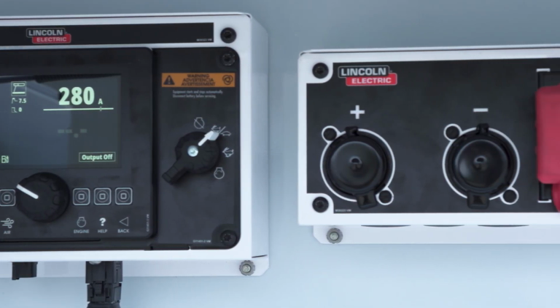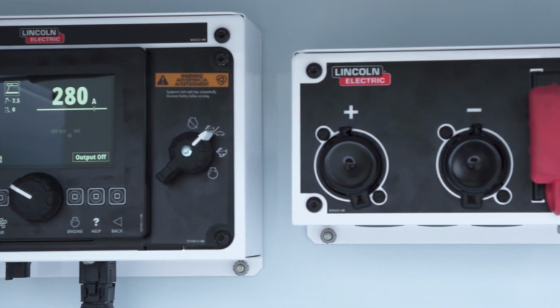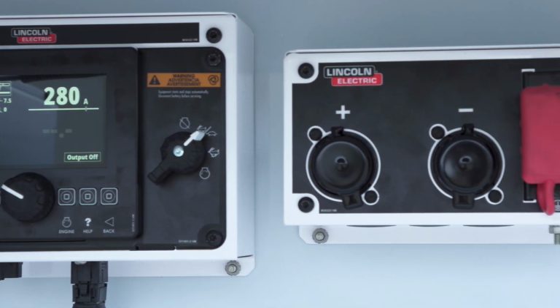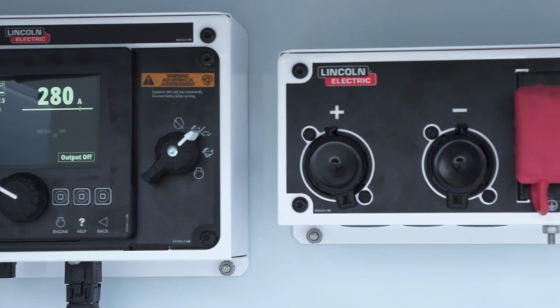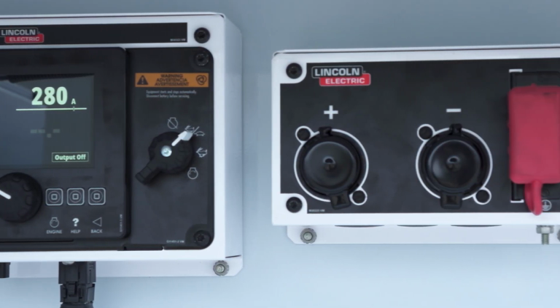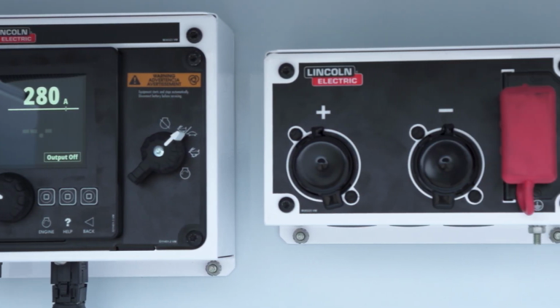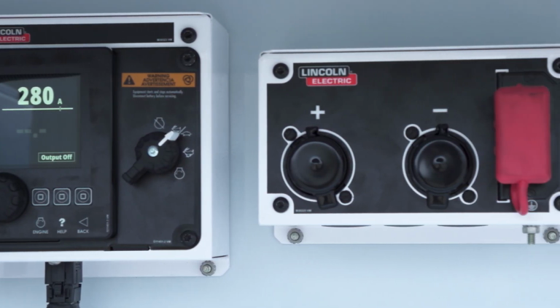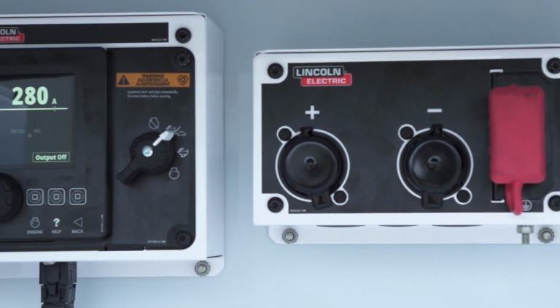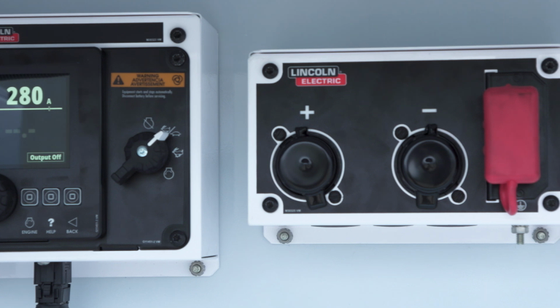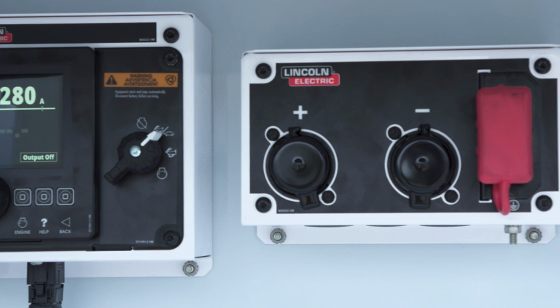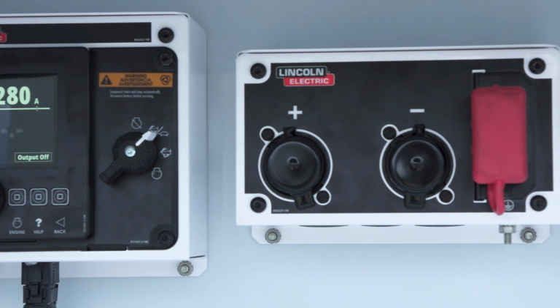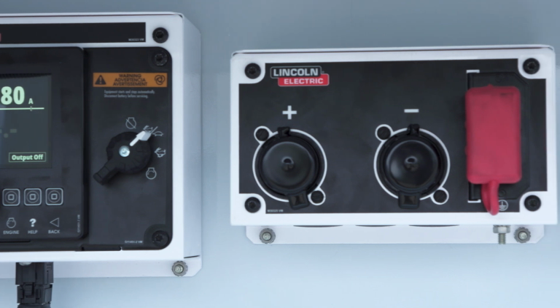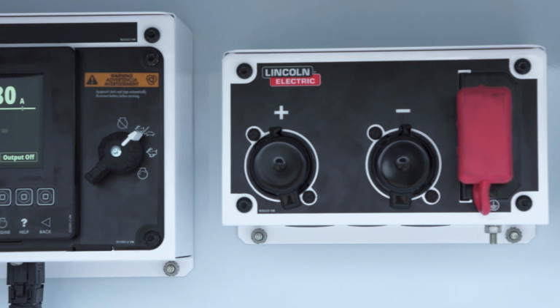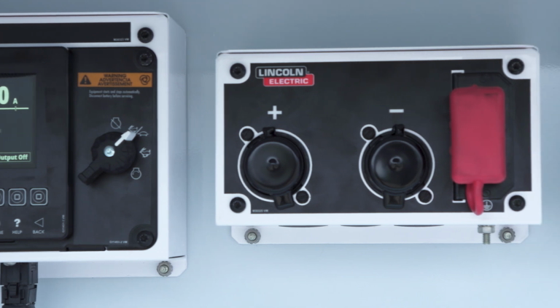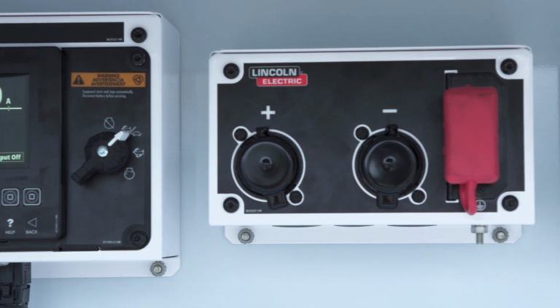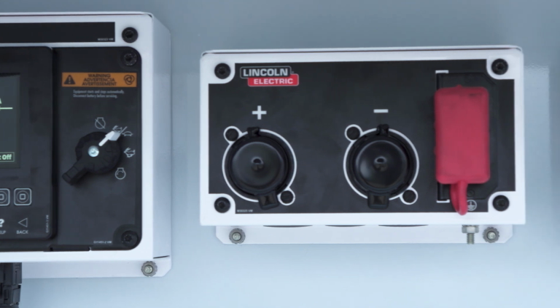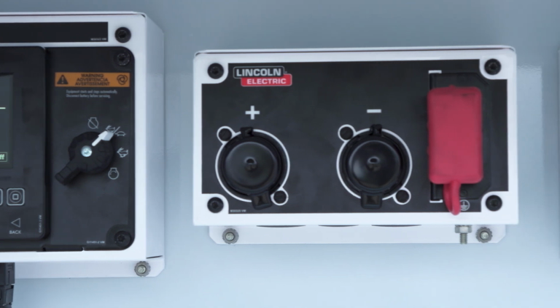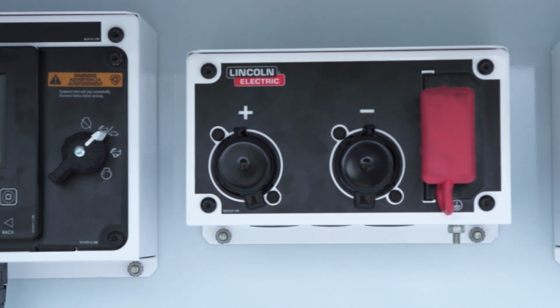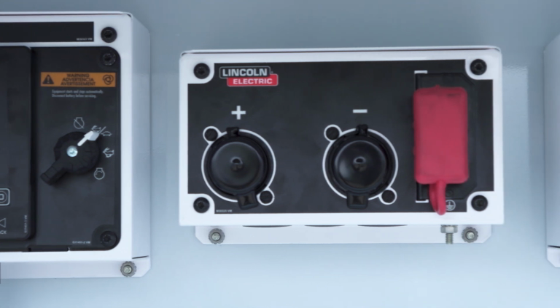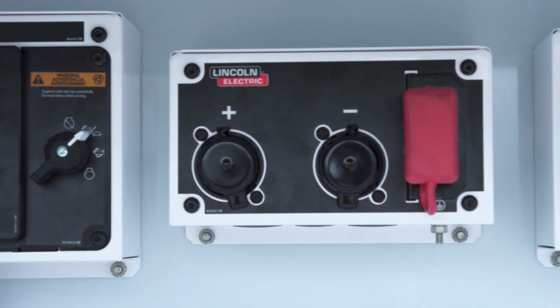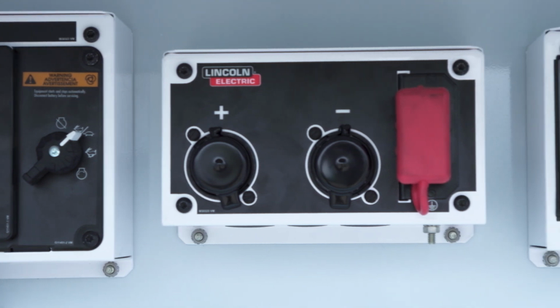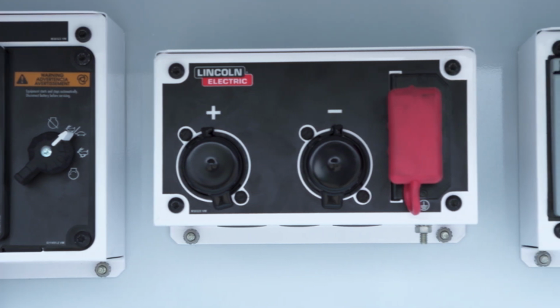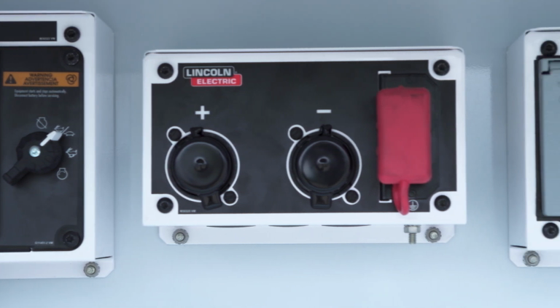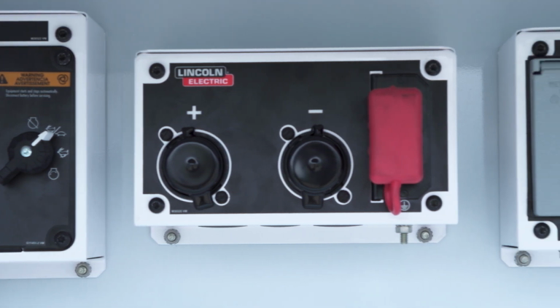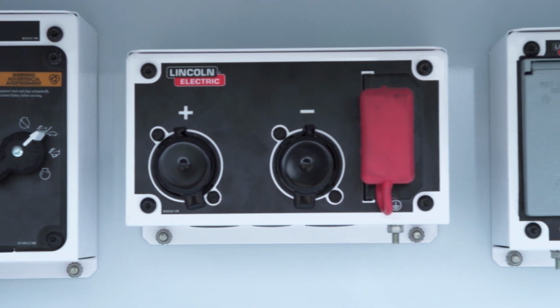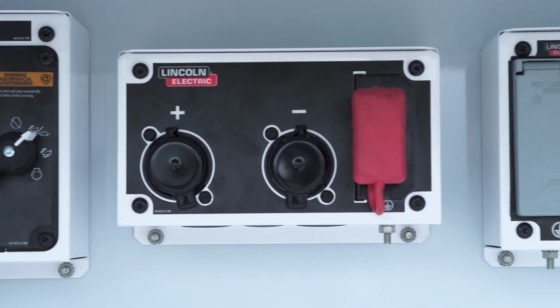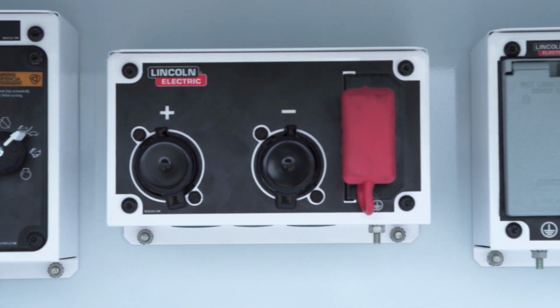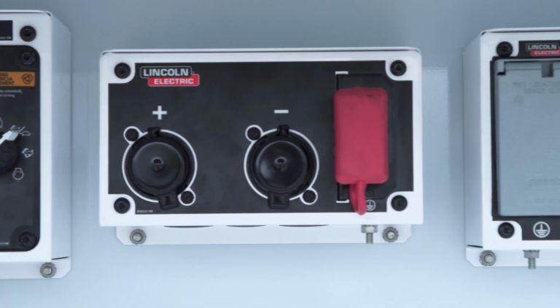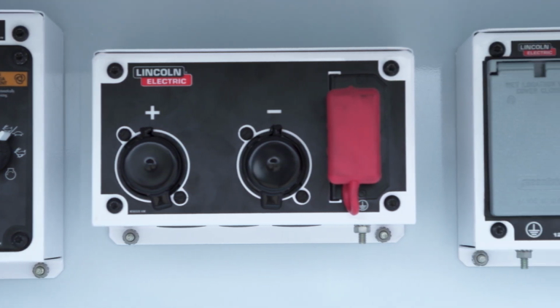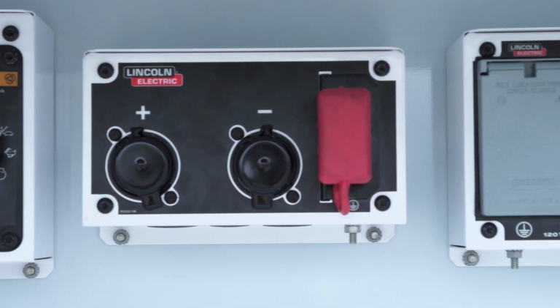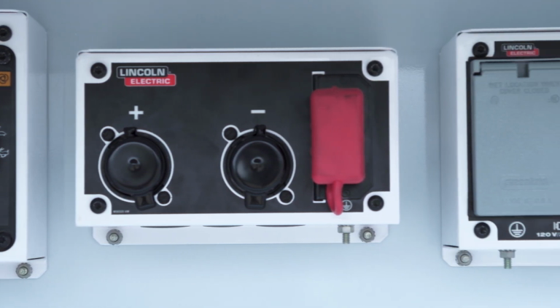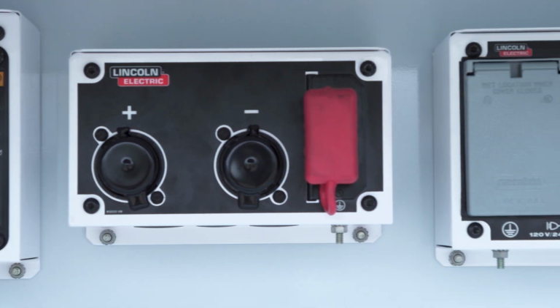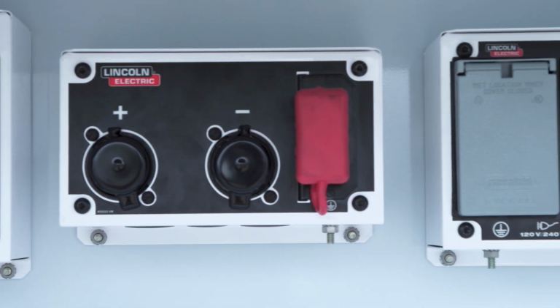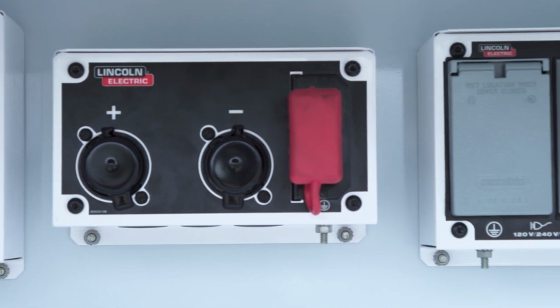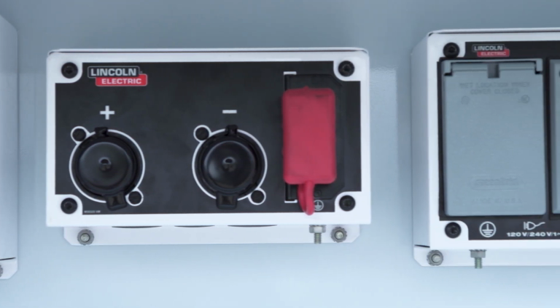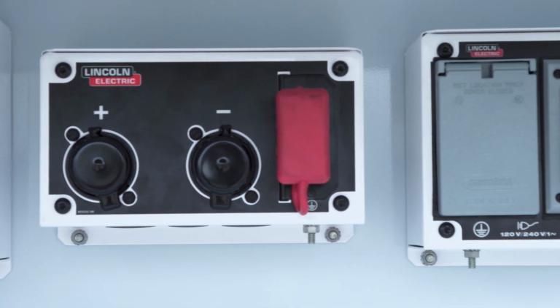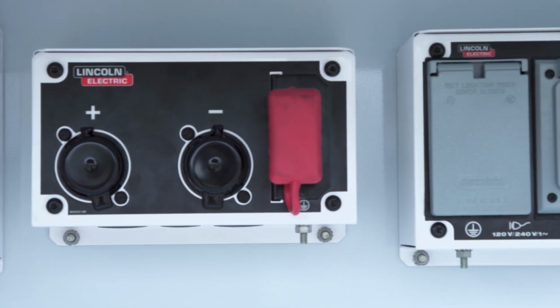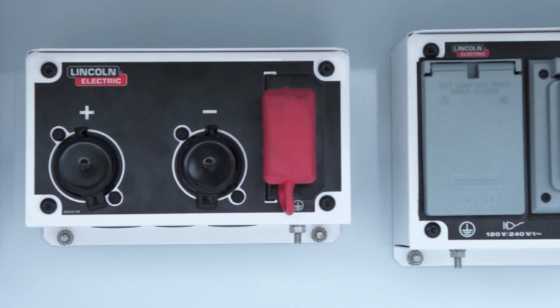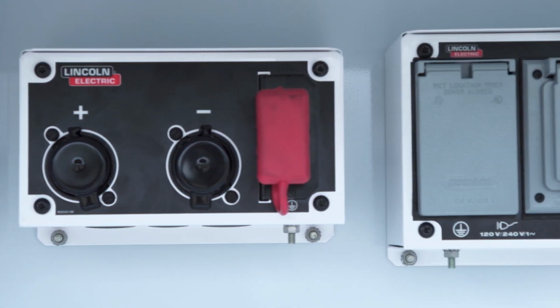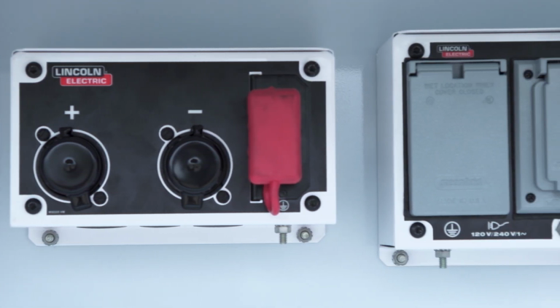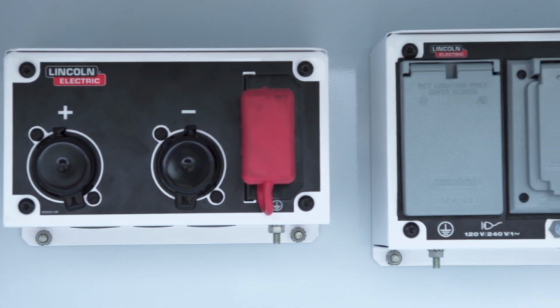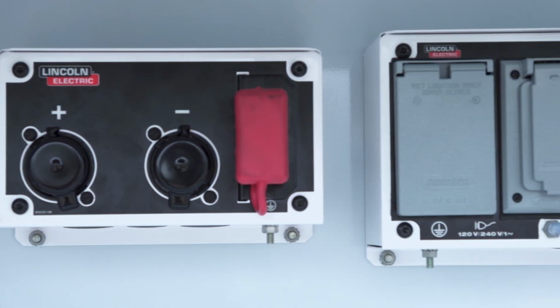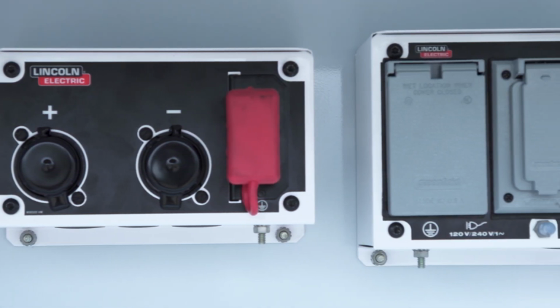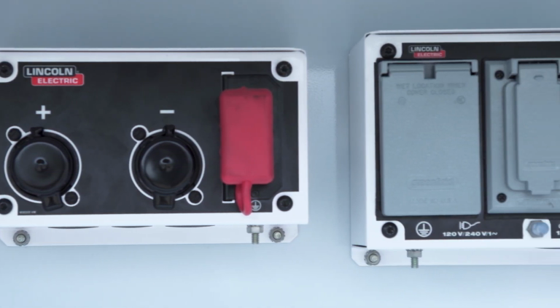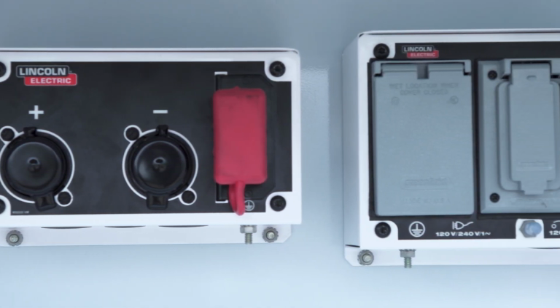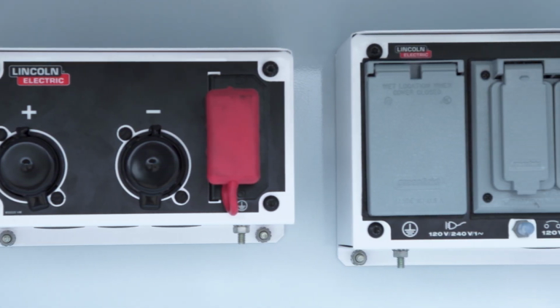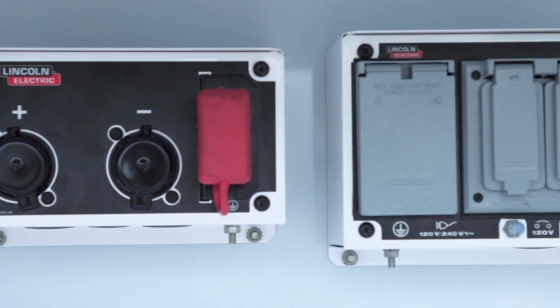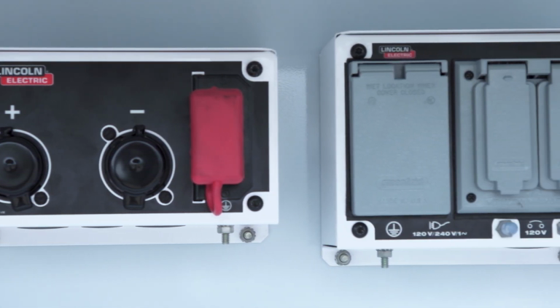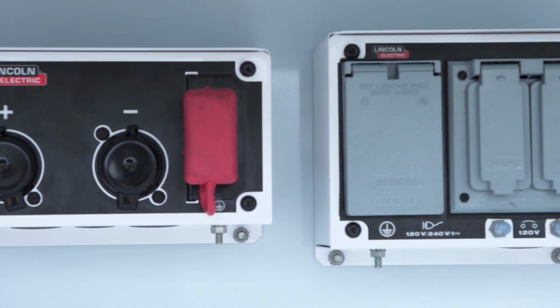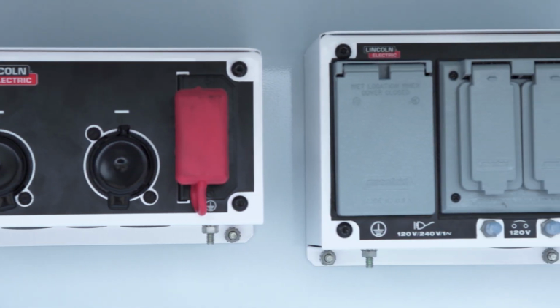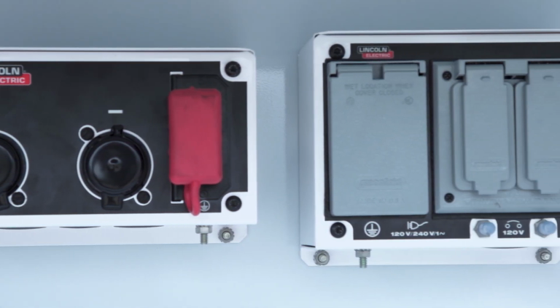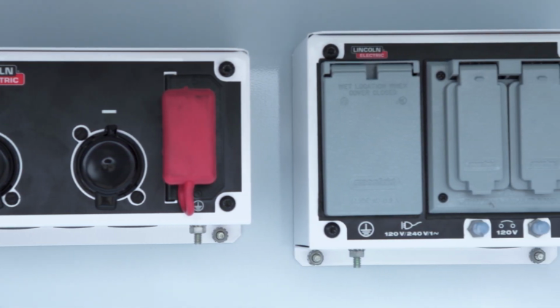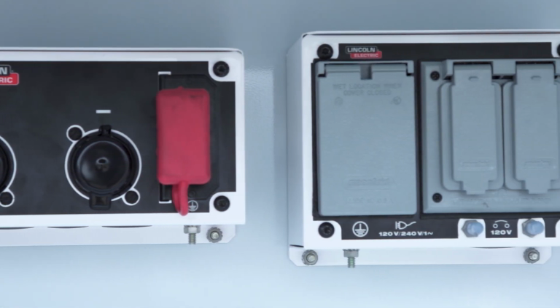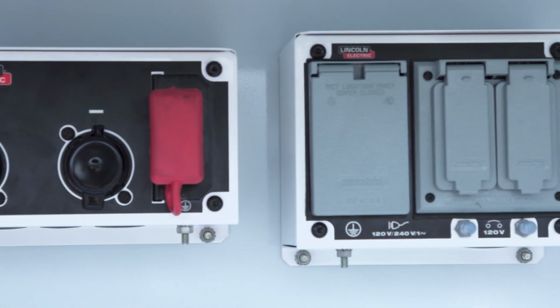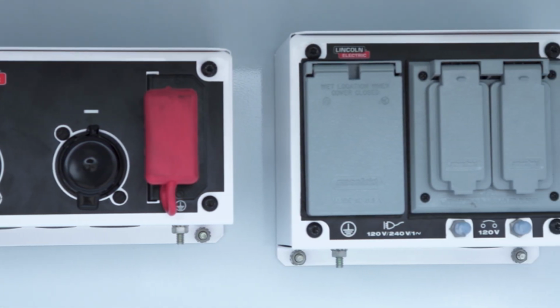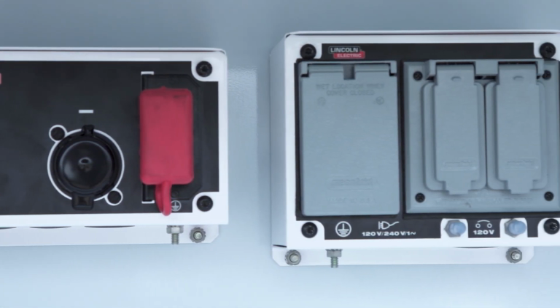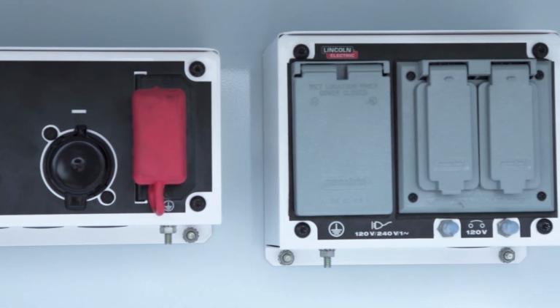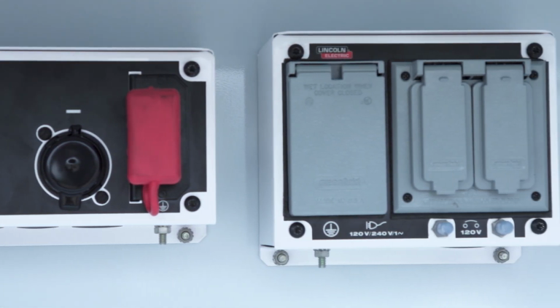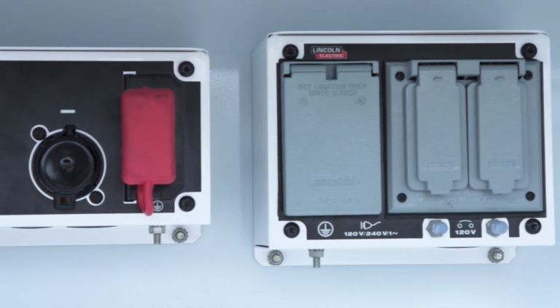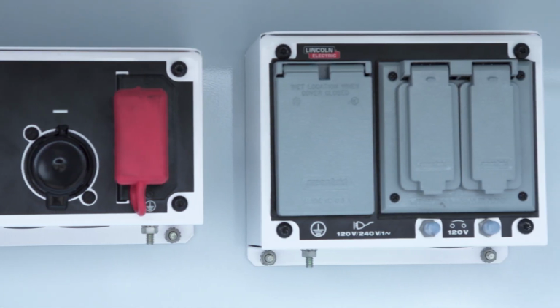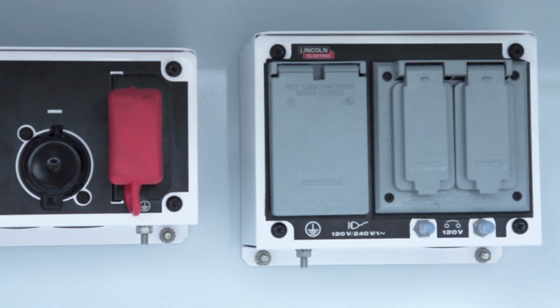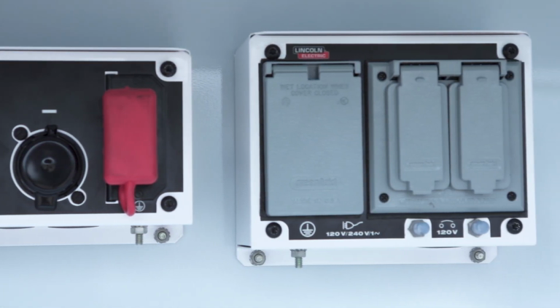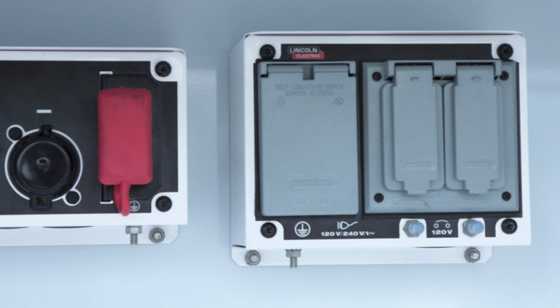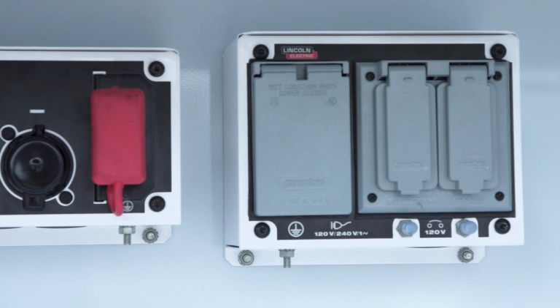Lastly, one of the biggest changes — we're adding remote panel functionality to our Ranger Air platform, and we'll go into that in another video.